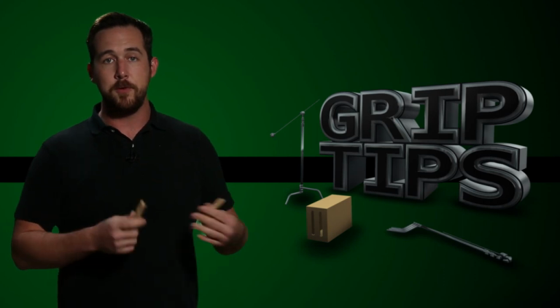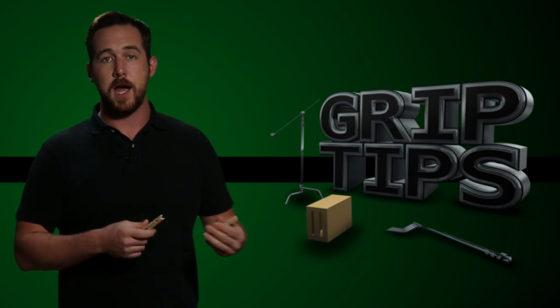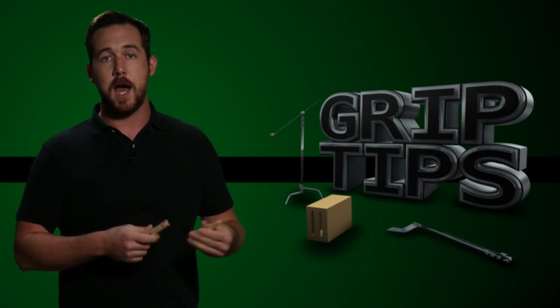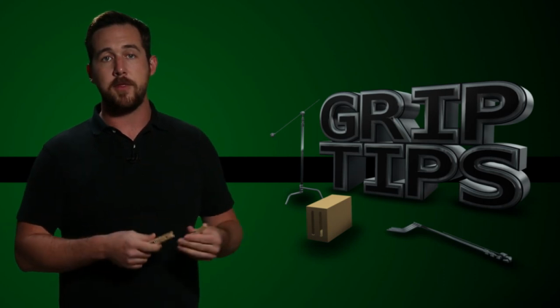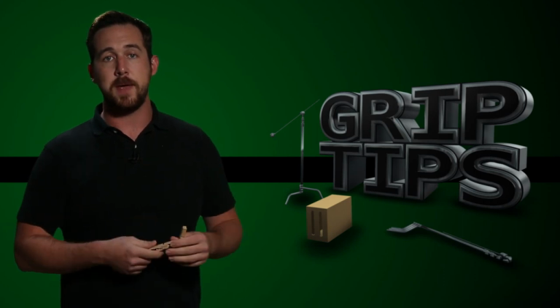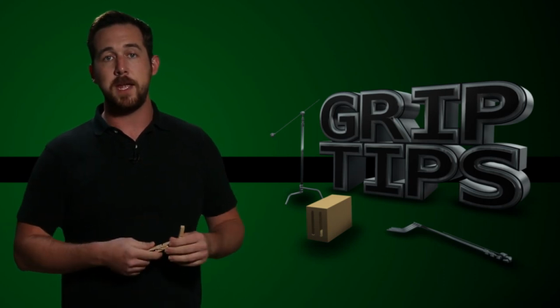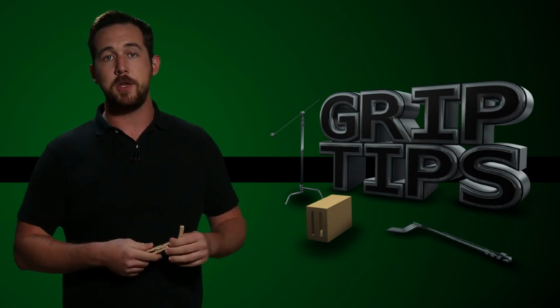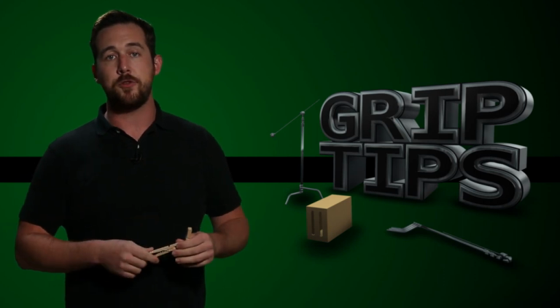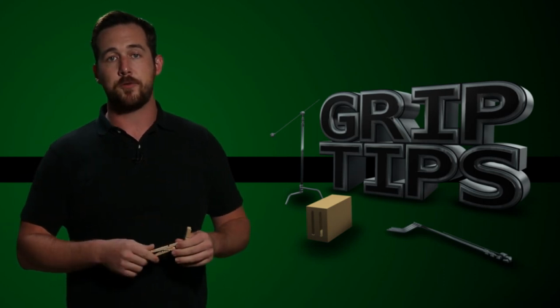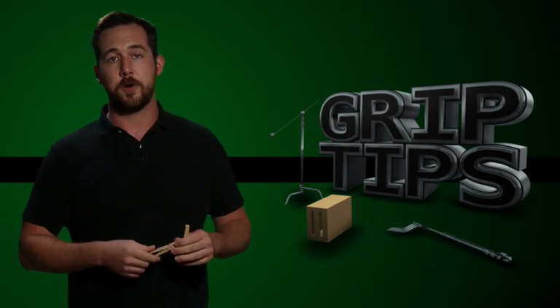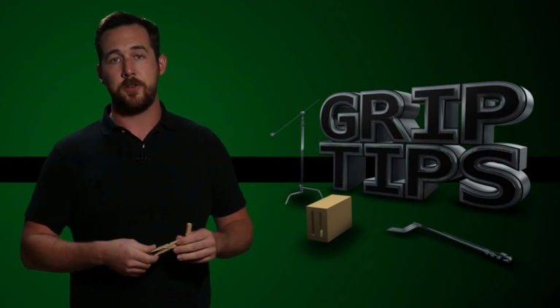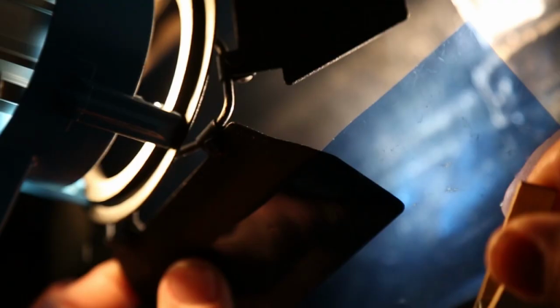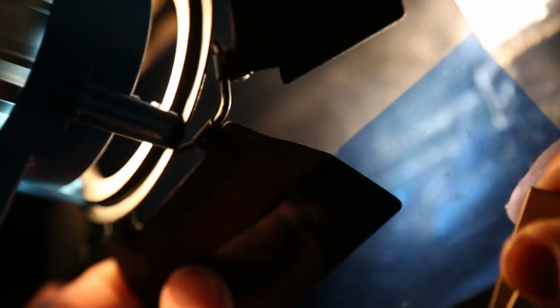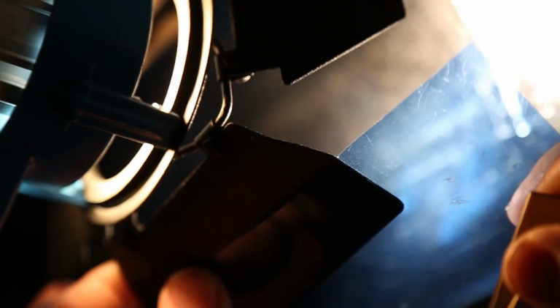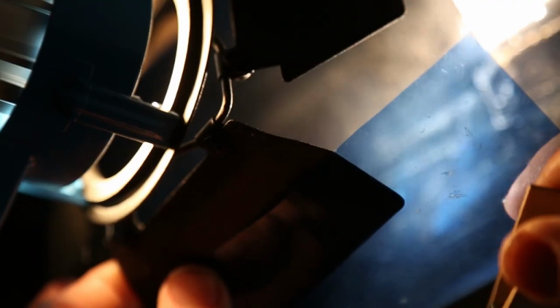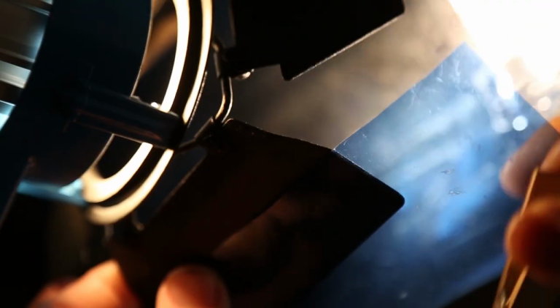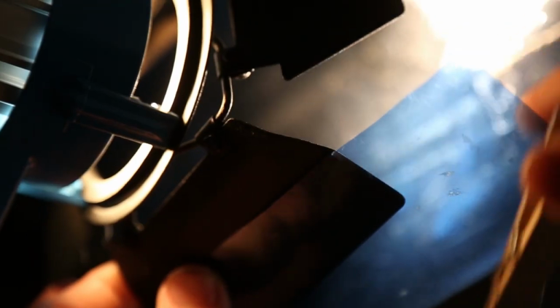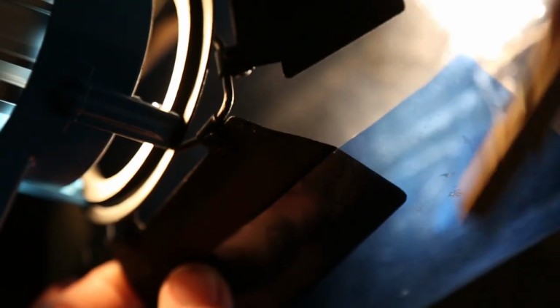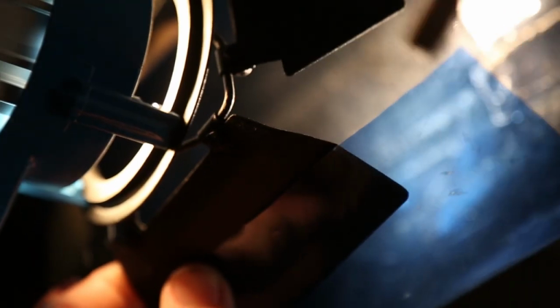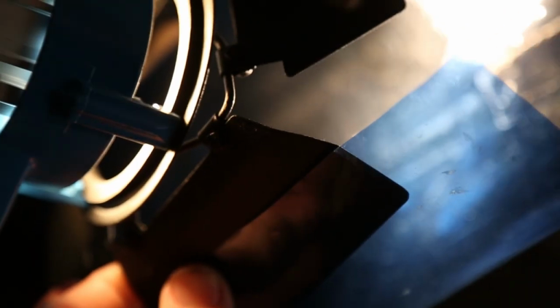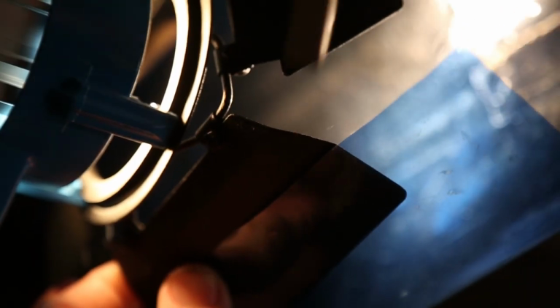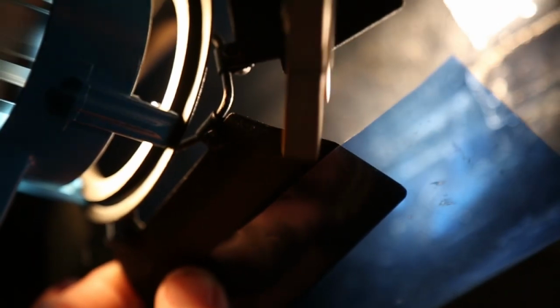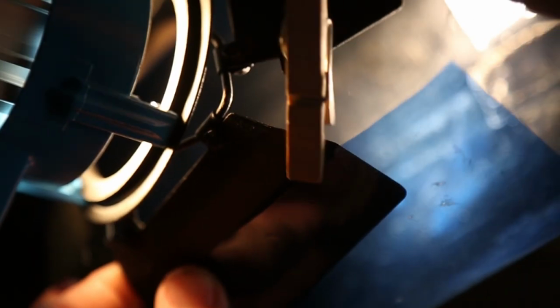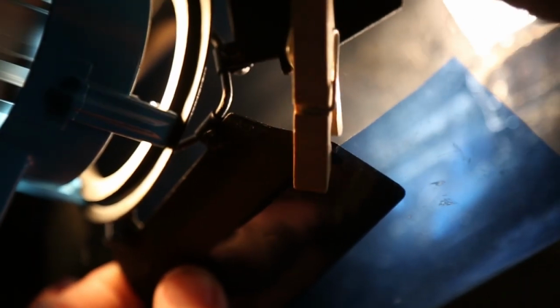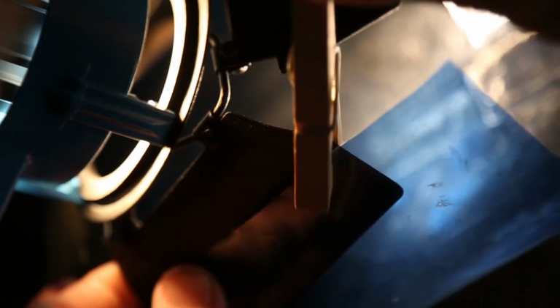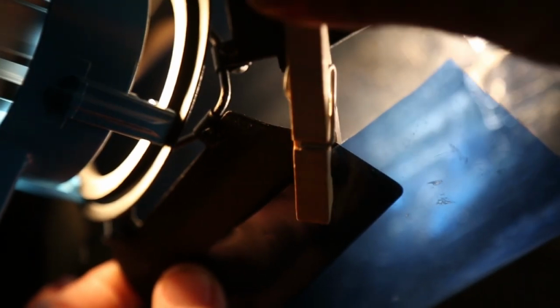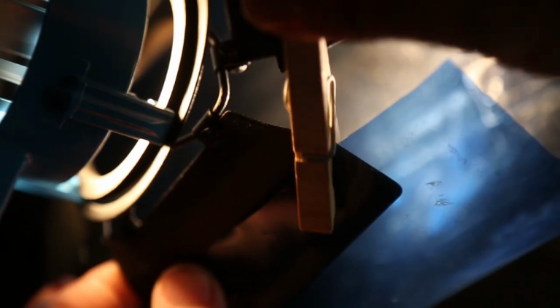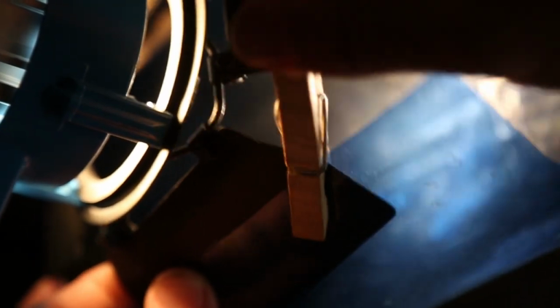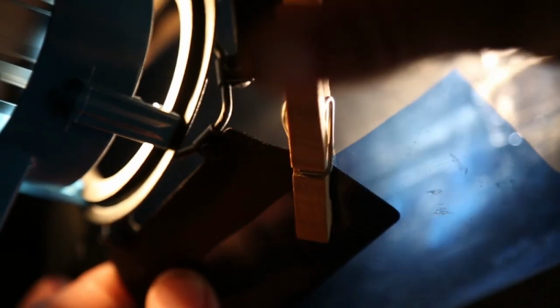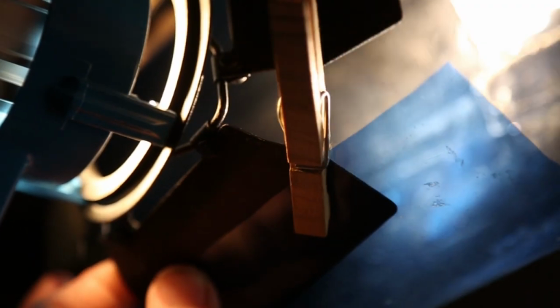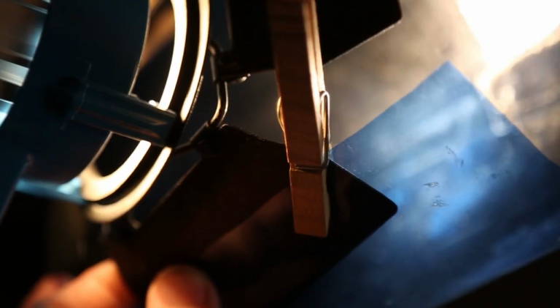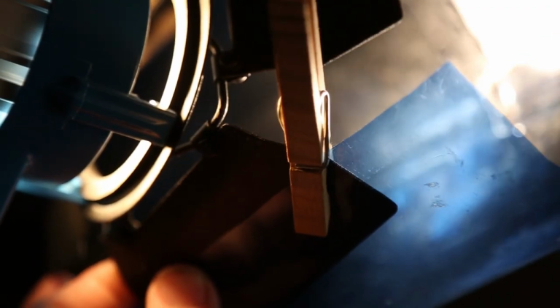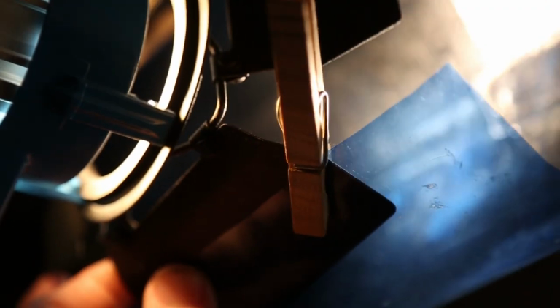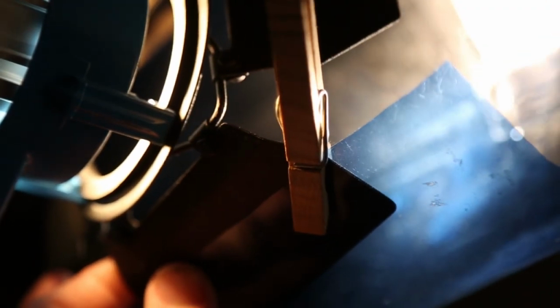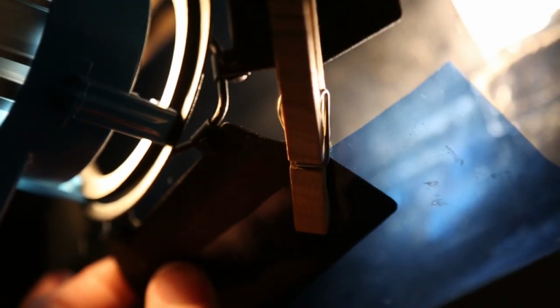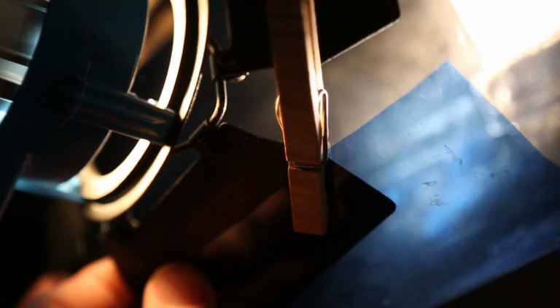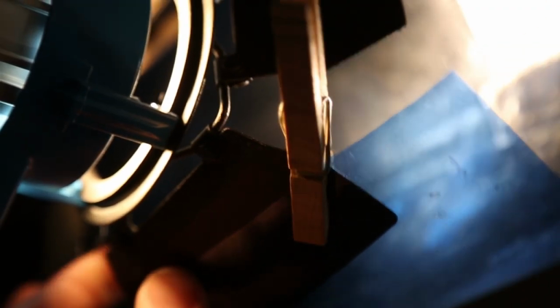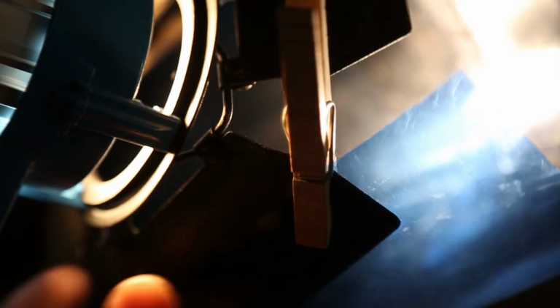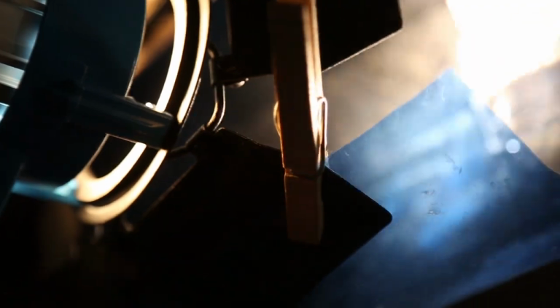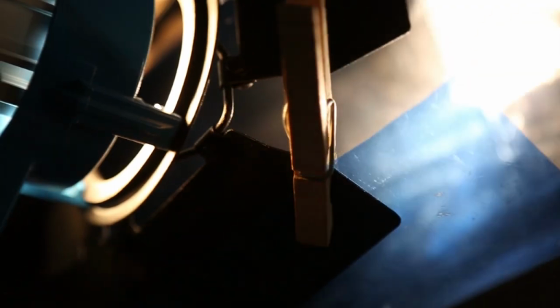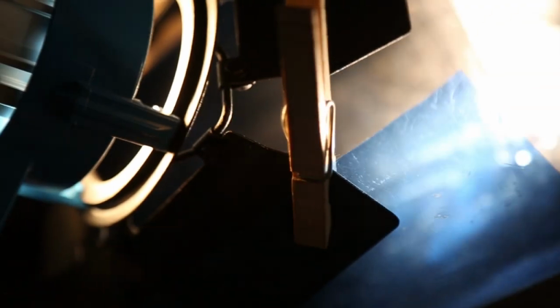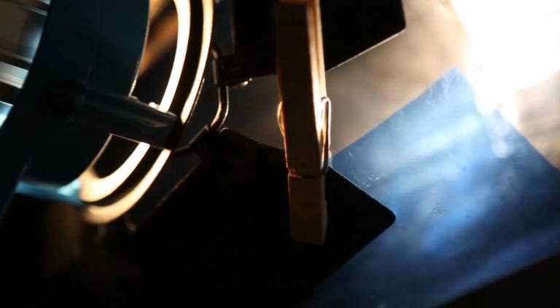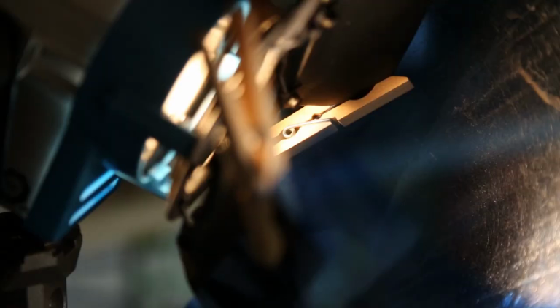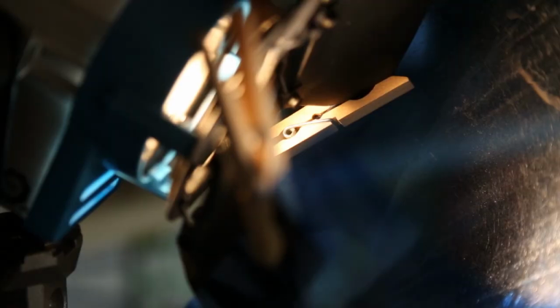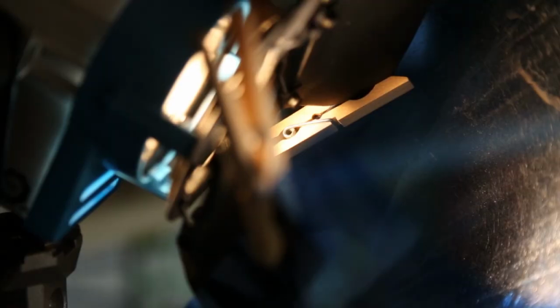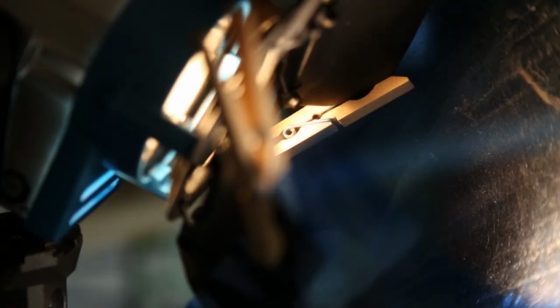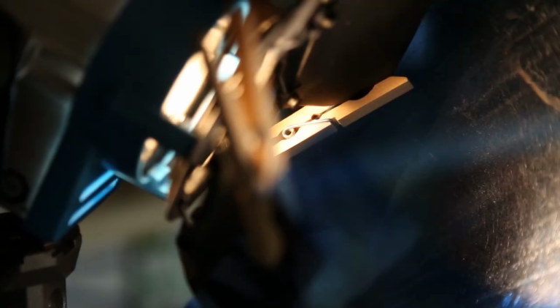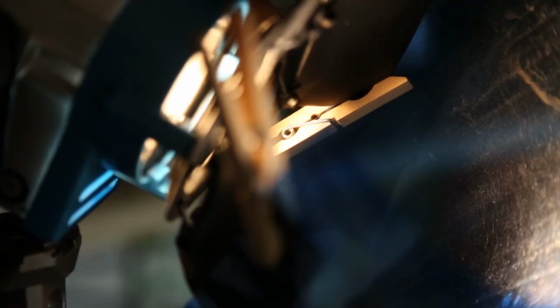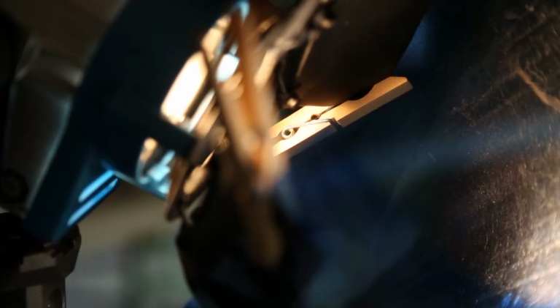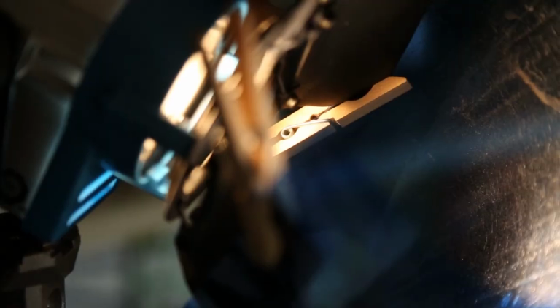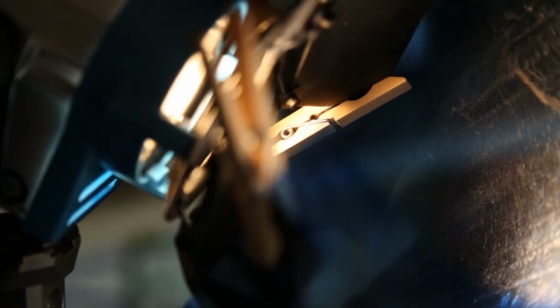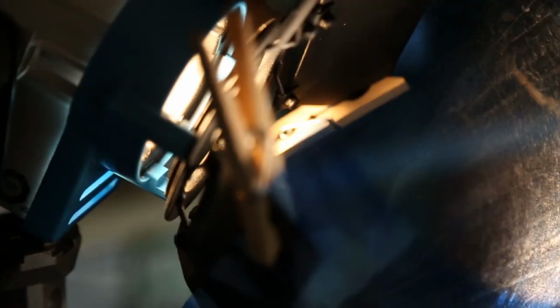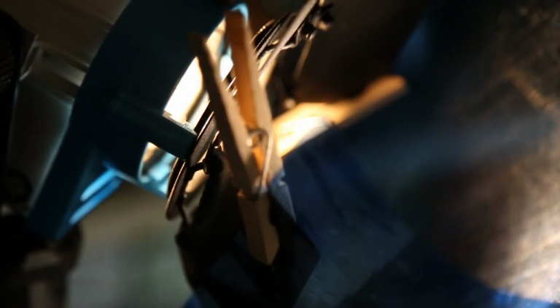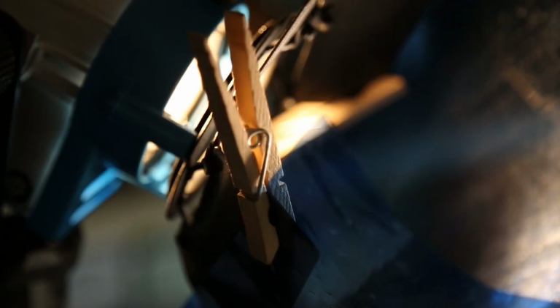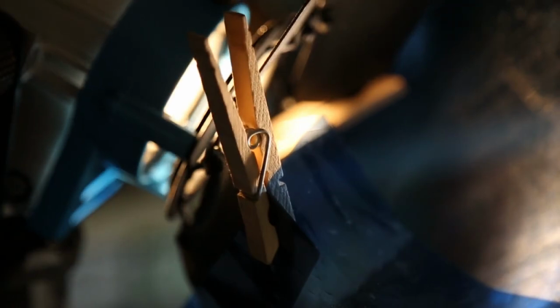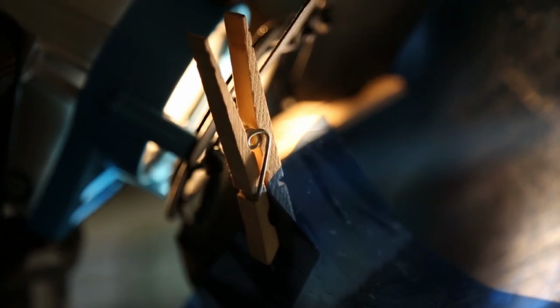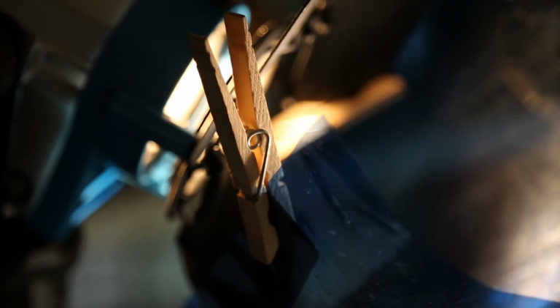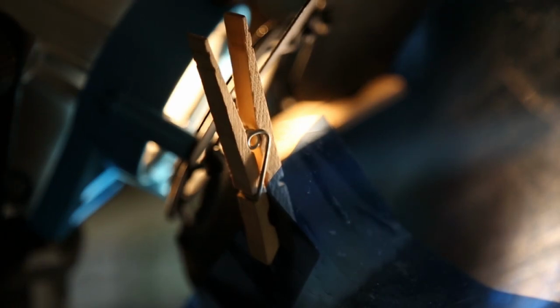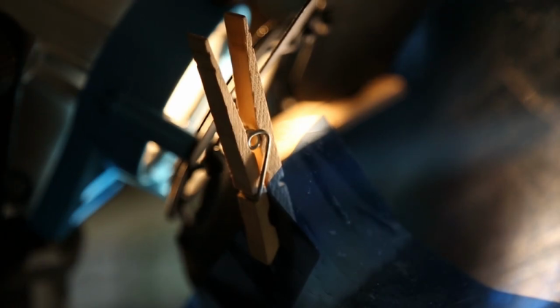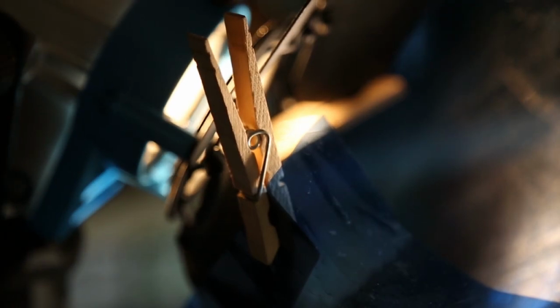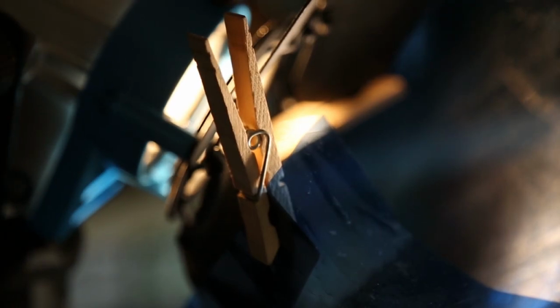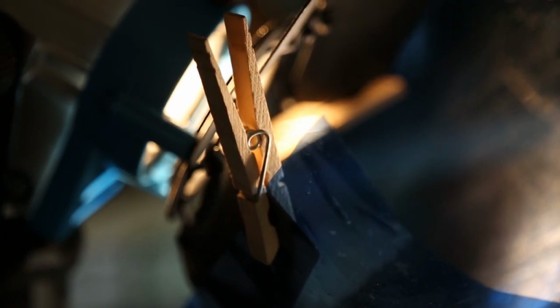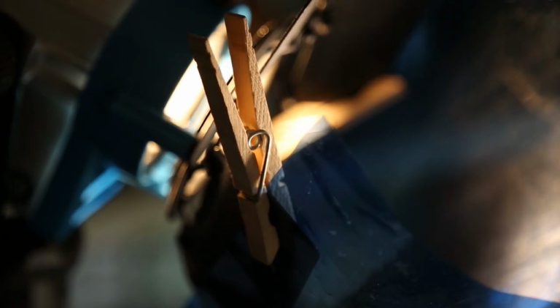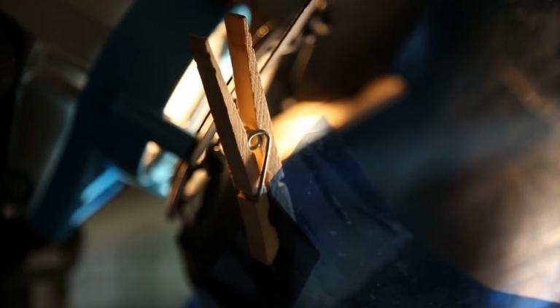Moving on, the main use for a C-47 is to hold gels onto the barn door of a light. You can use them for anything that your heart desires, but that is their main purpose.